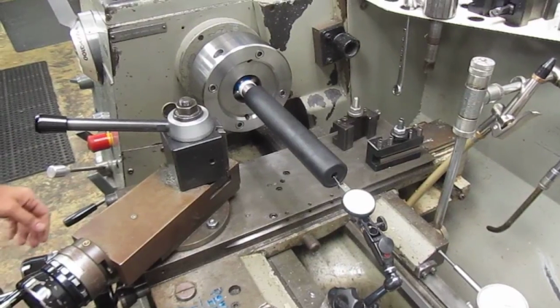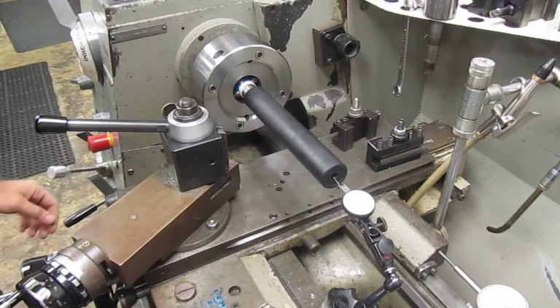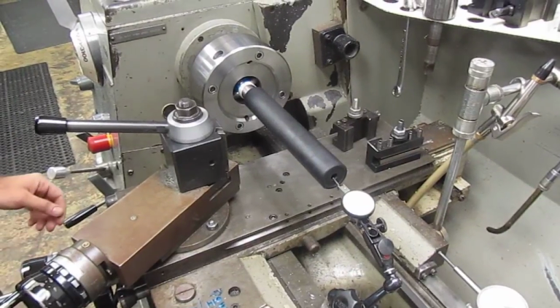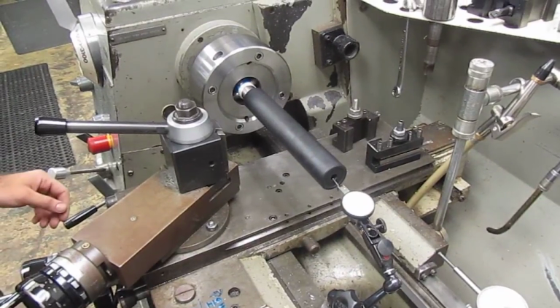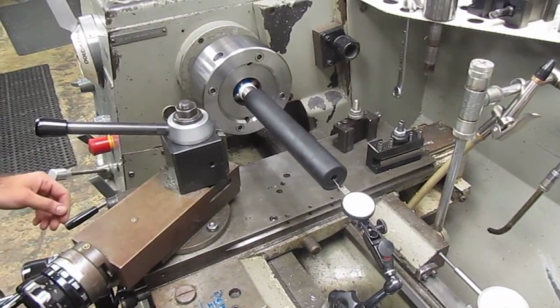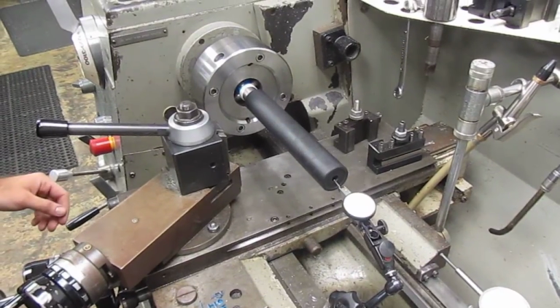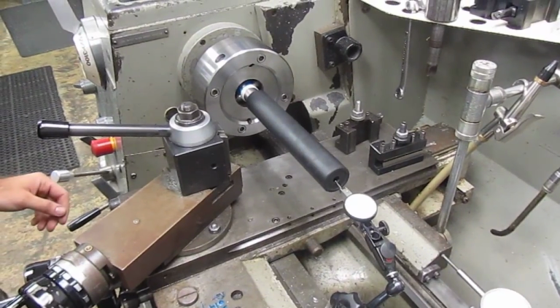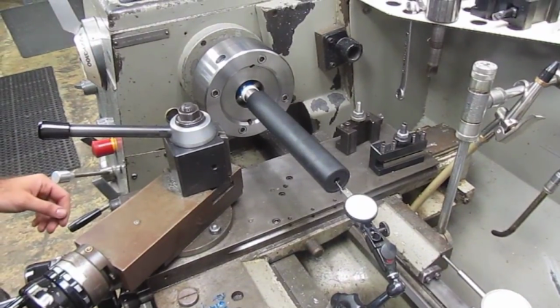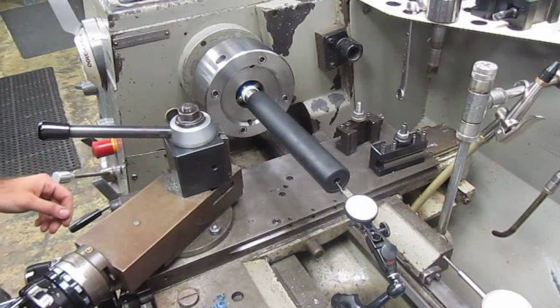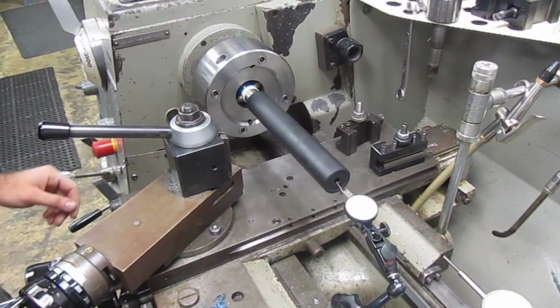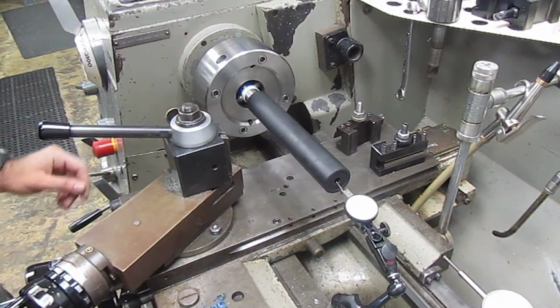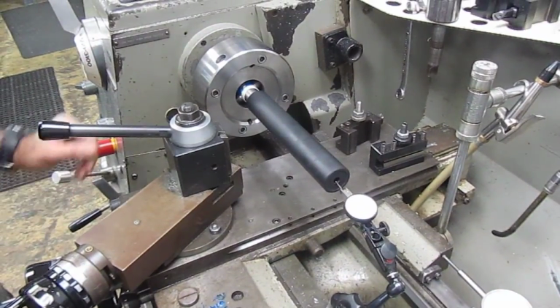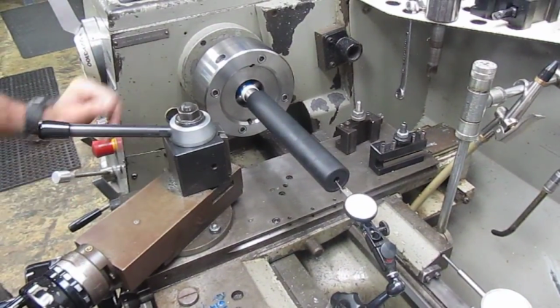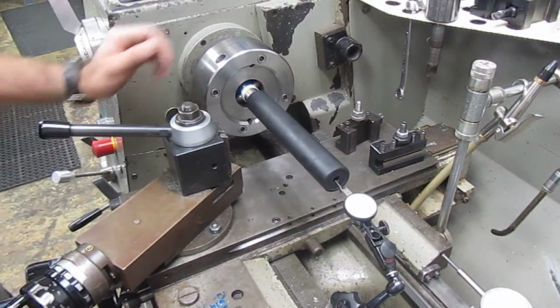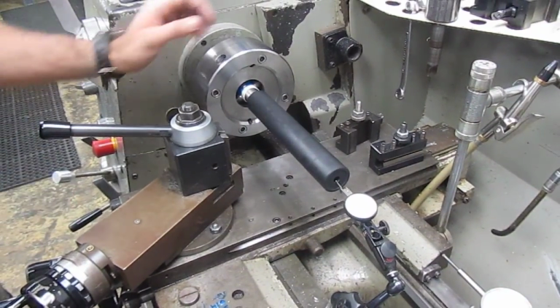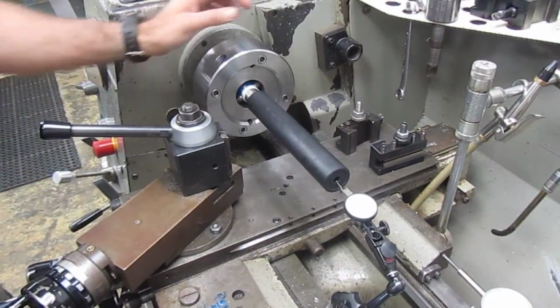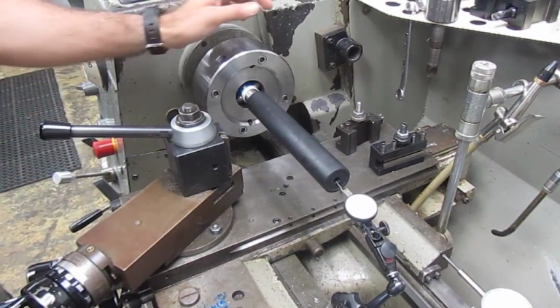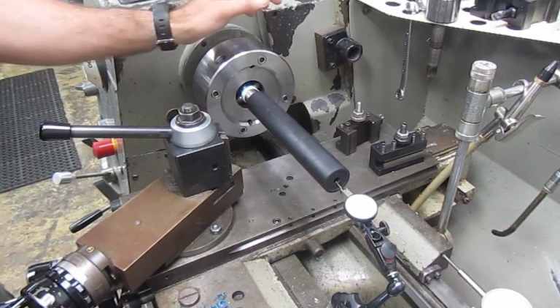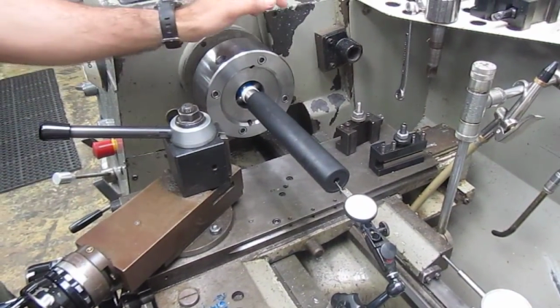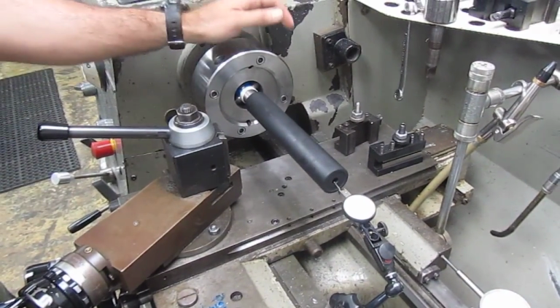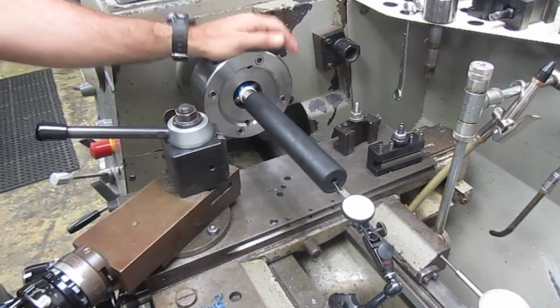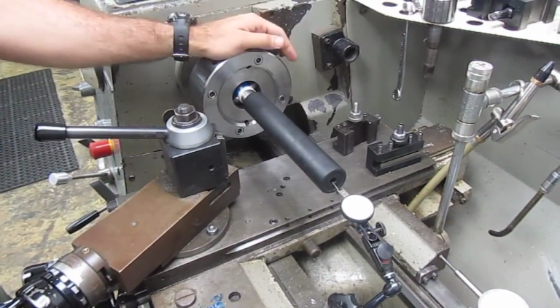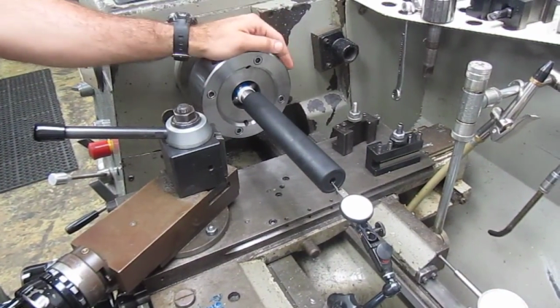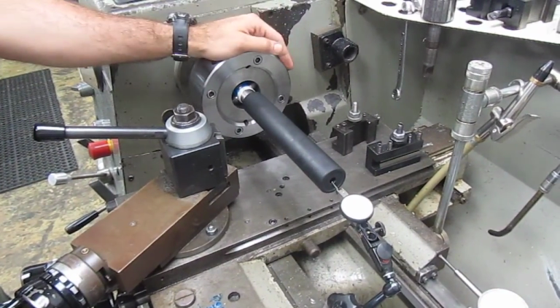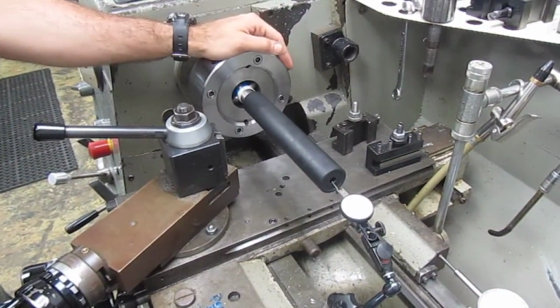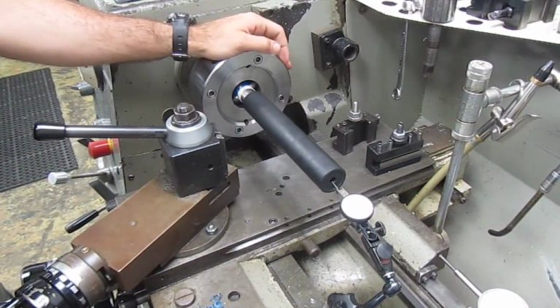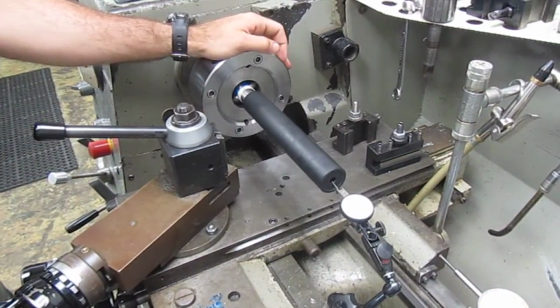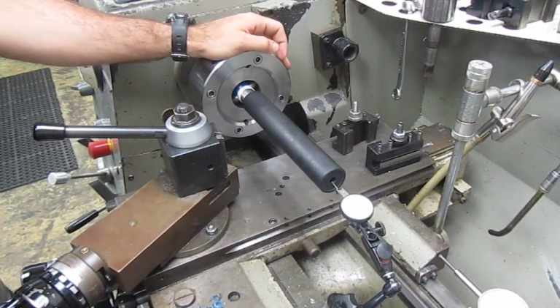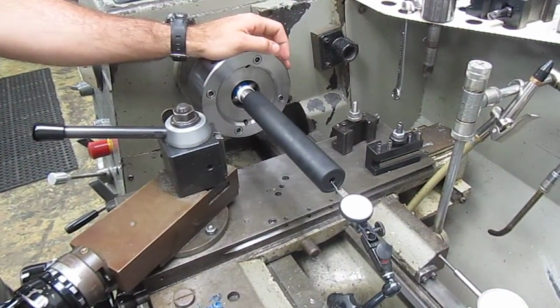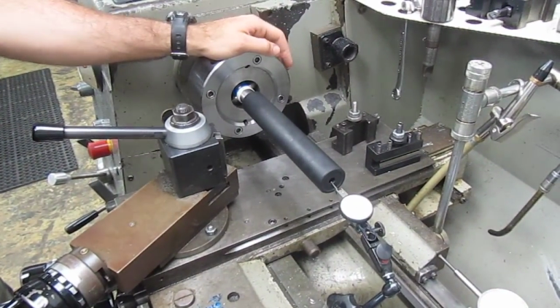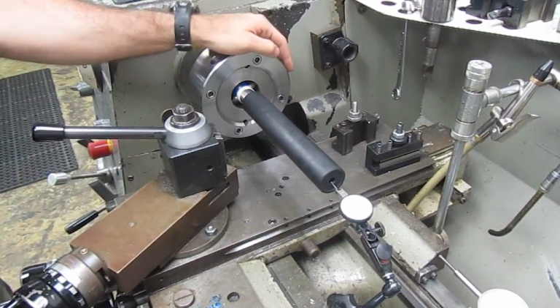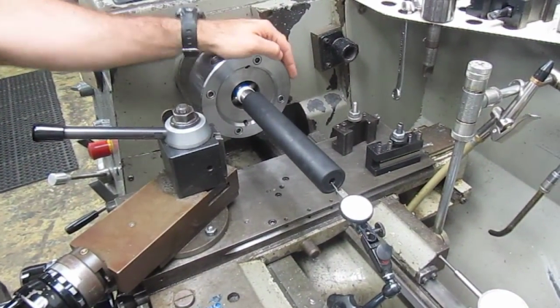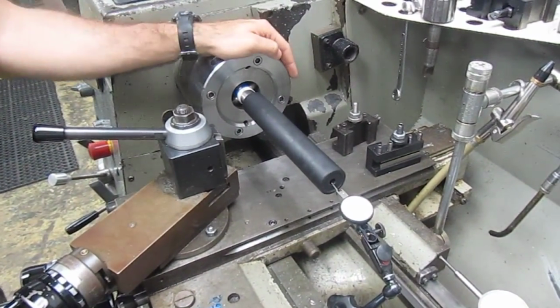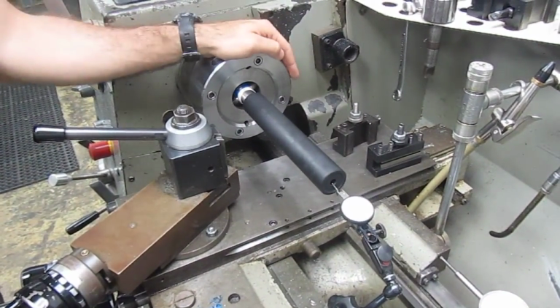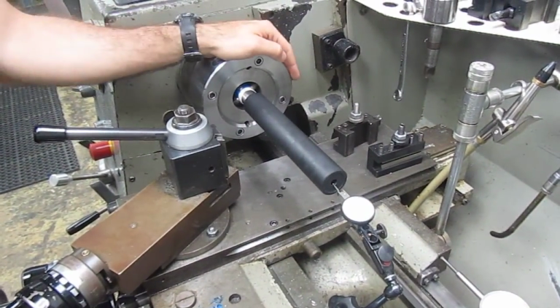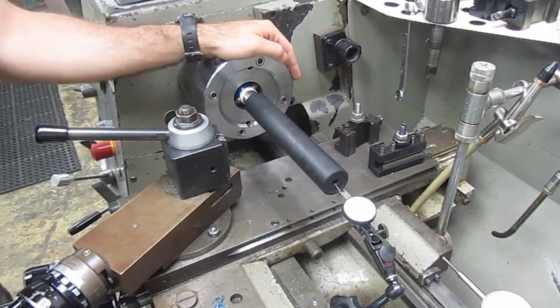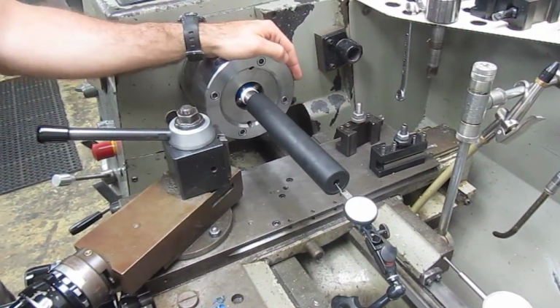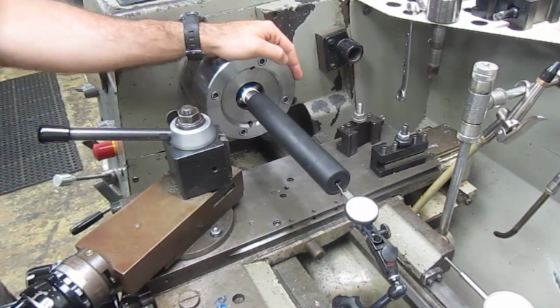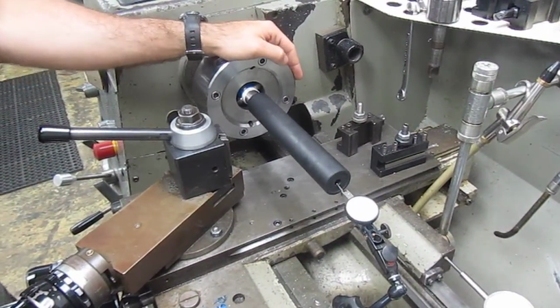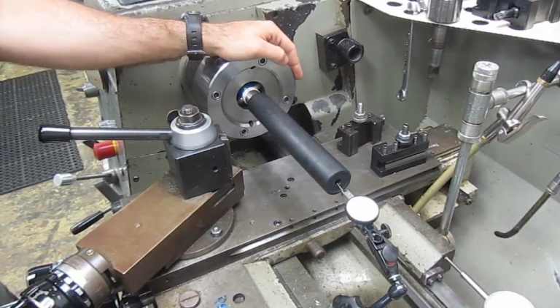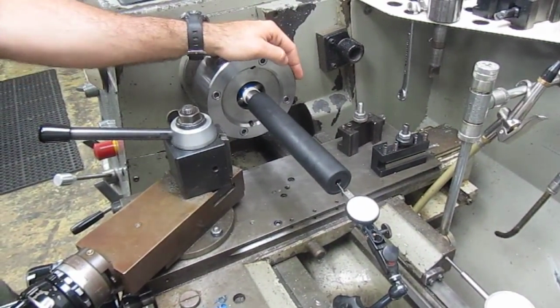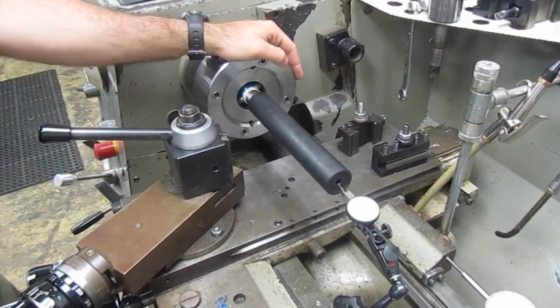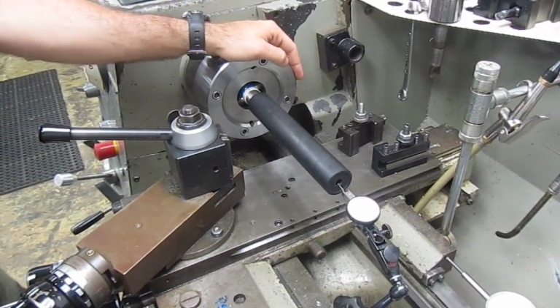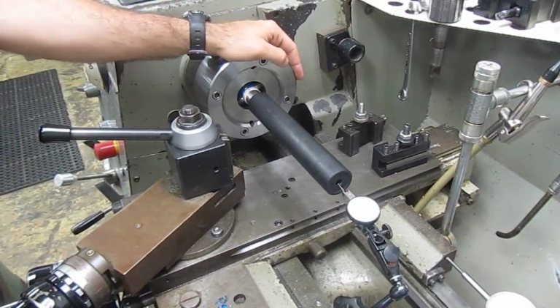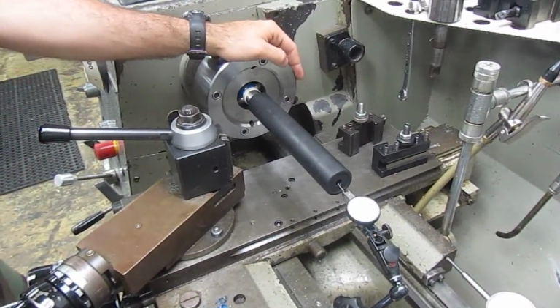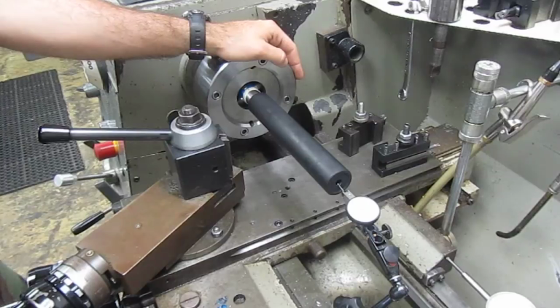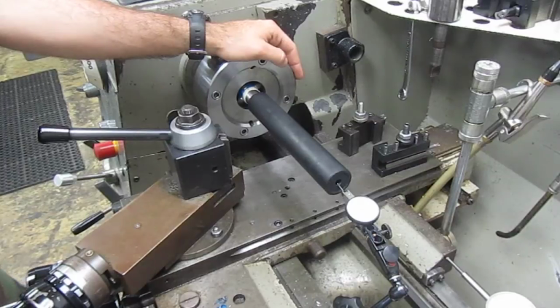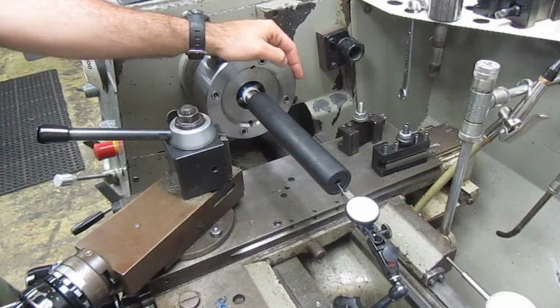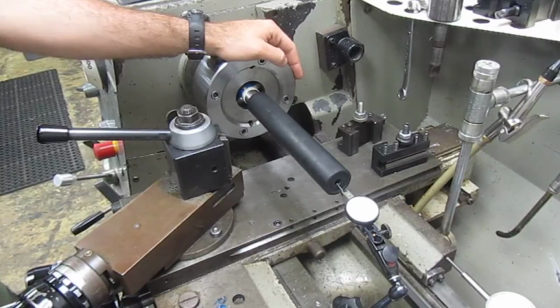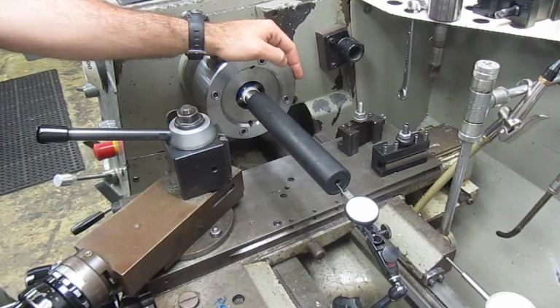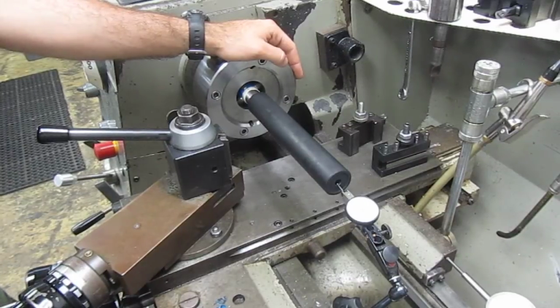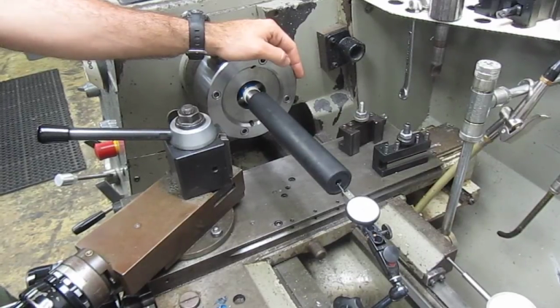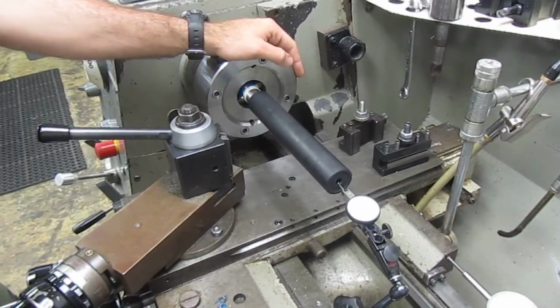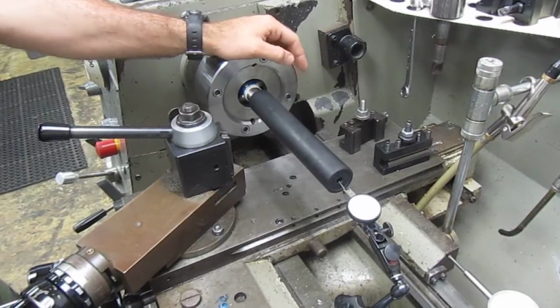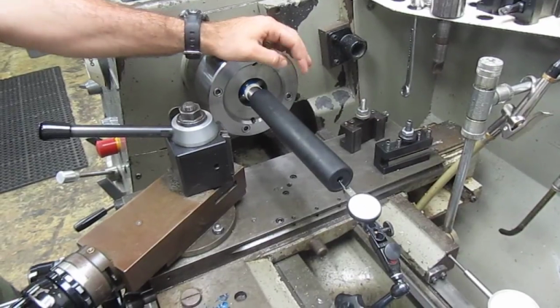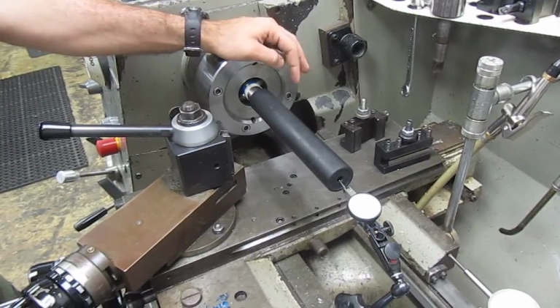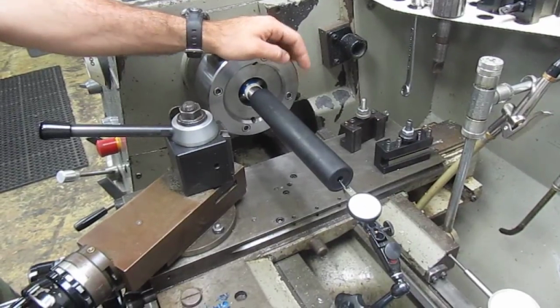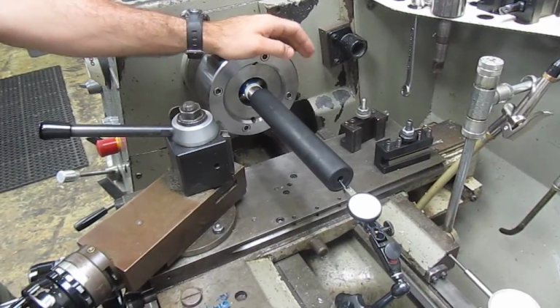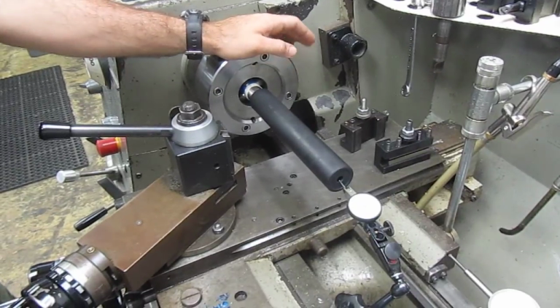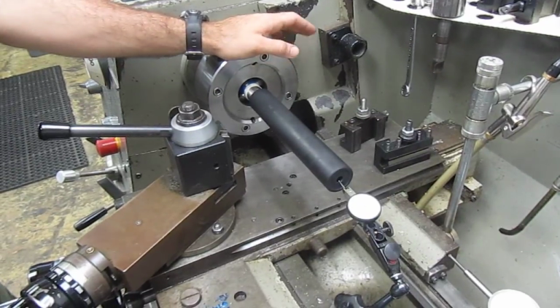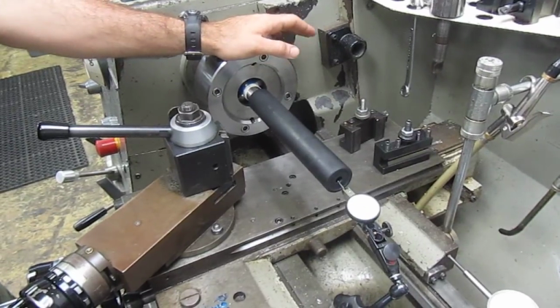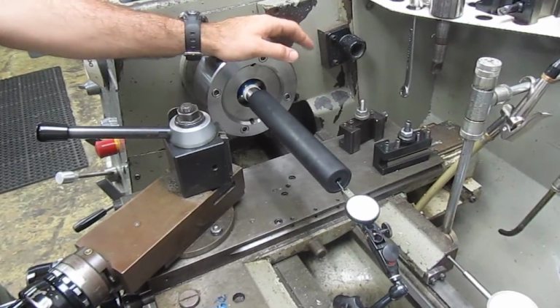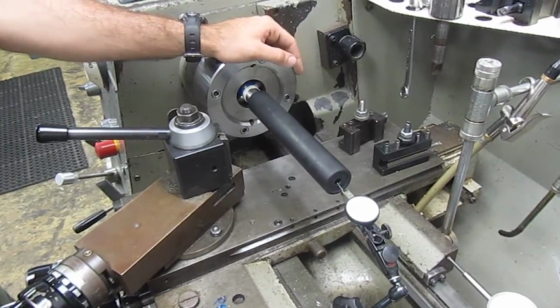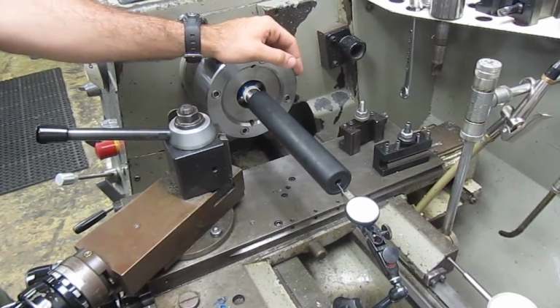This is Mark at Short Action Customs. We've got a 5.8", 24/30 cal barrel that we just threaded up in the lathe.